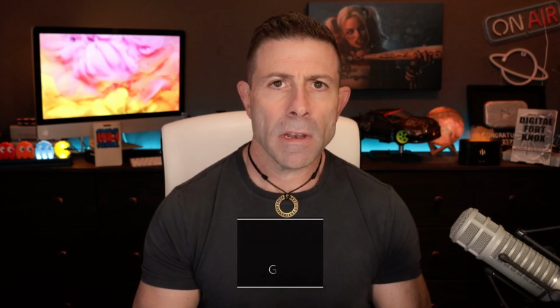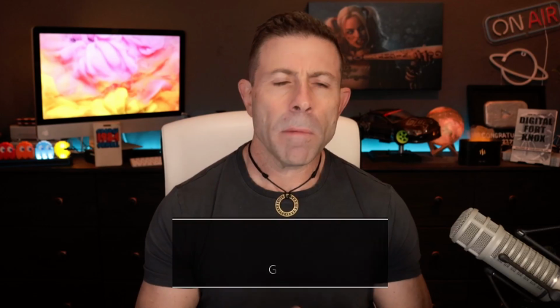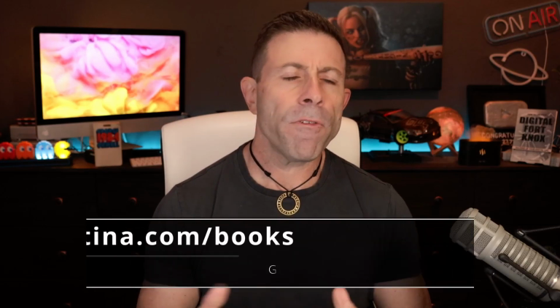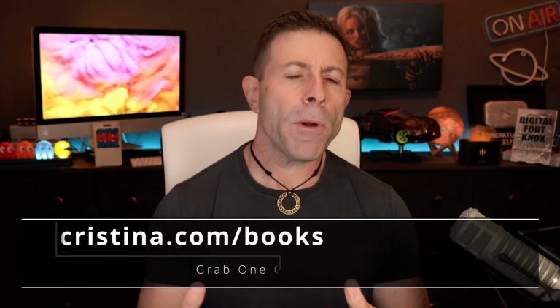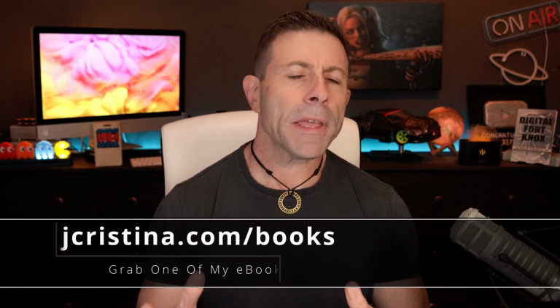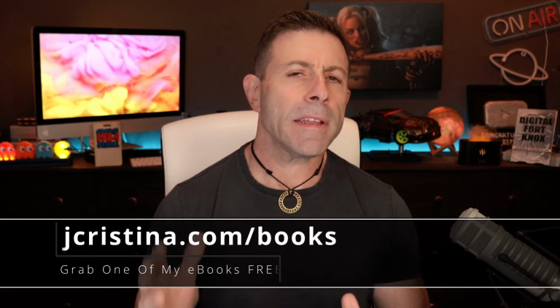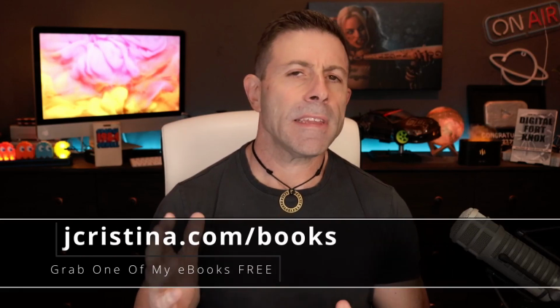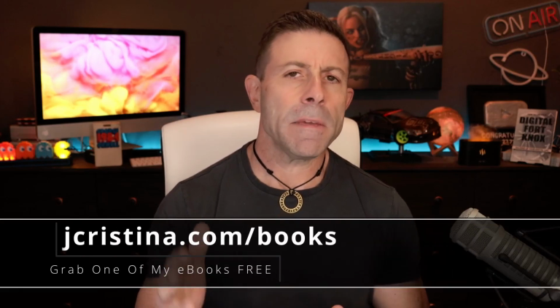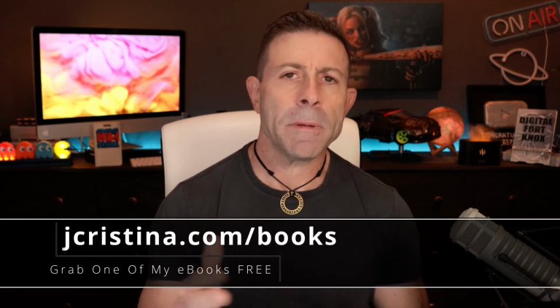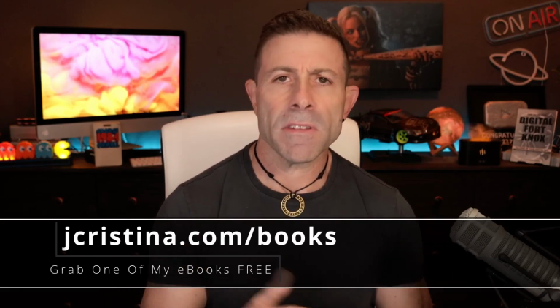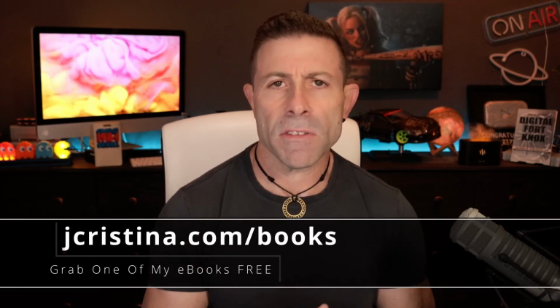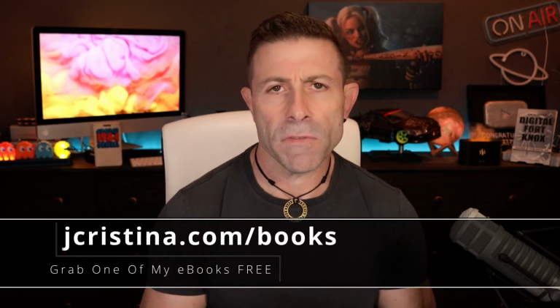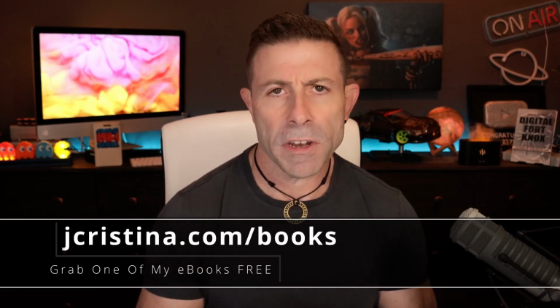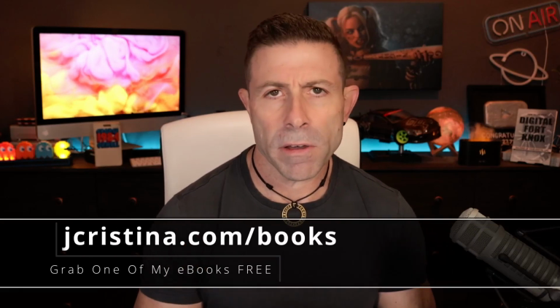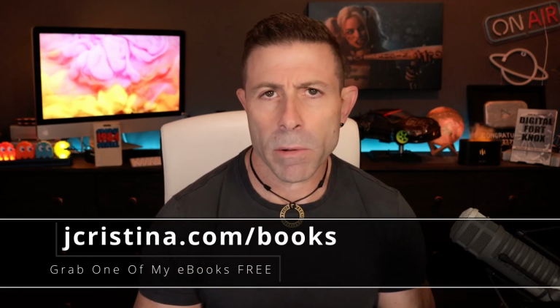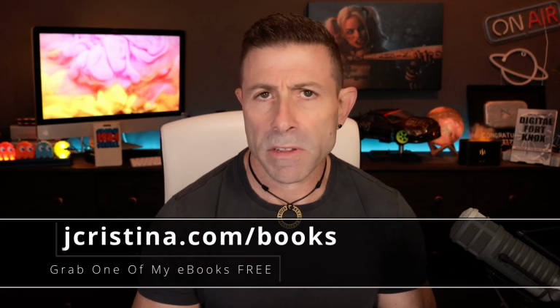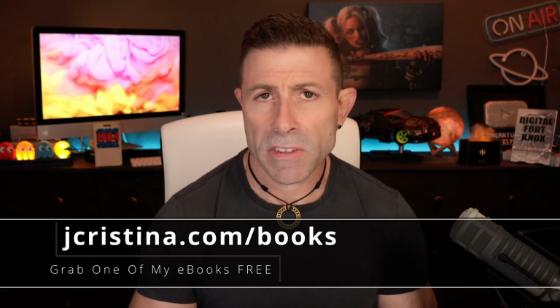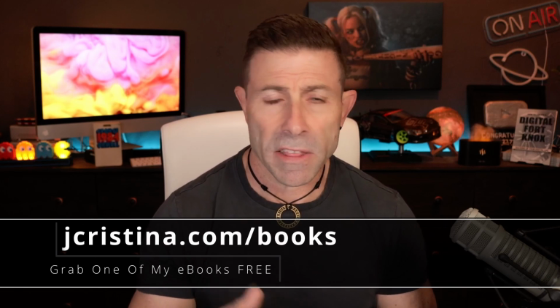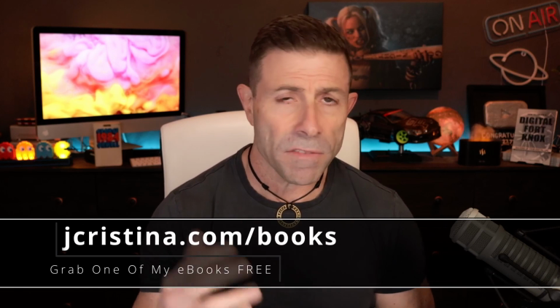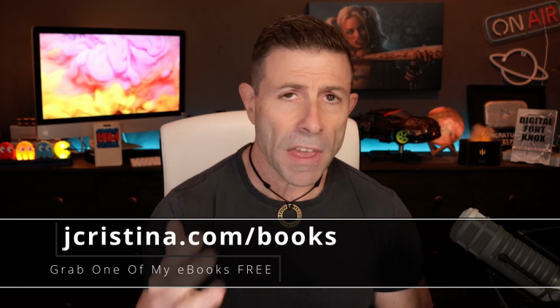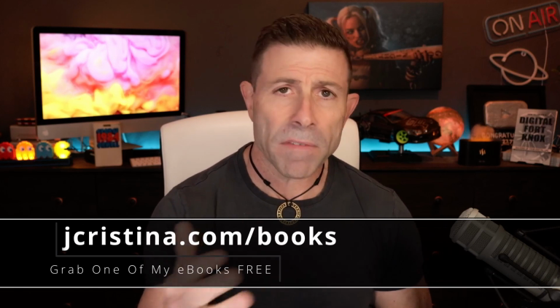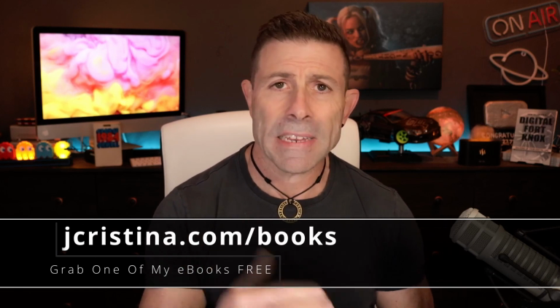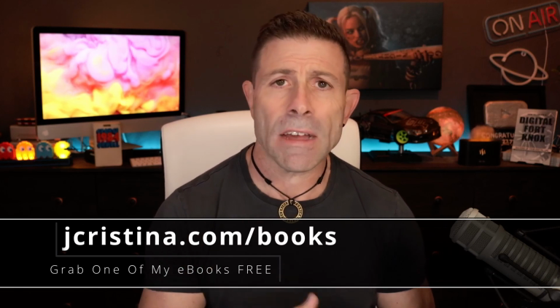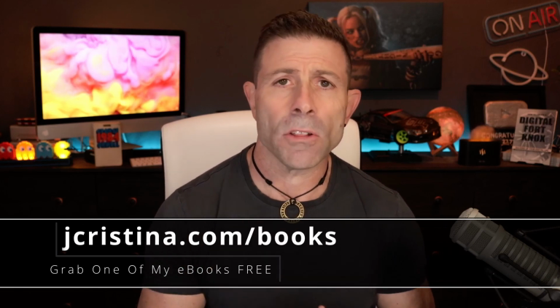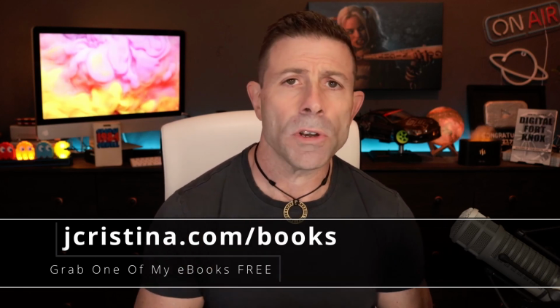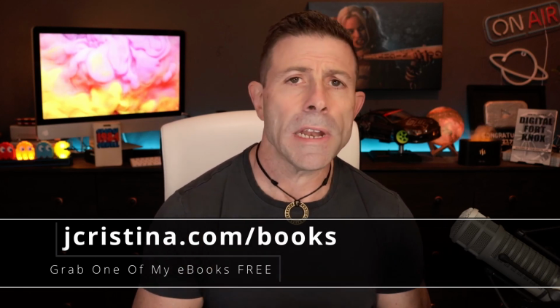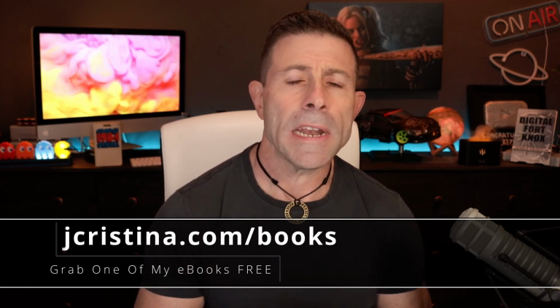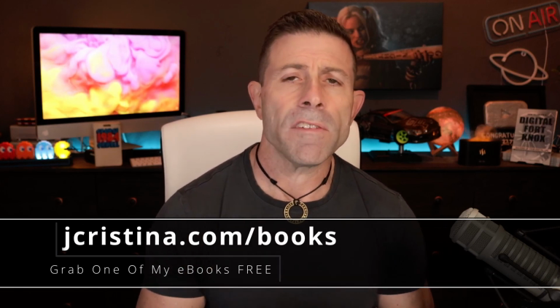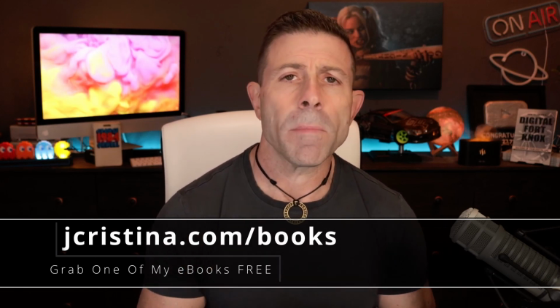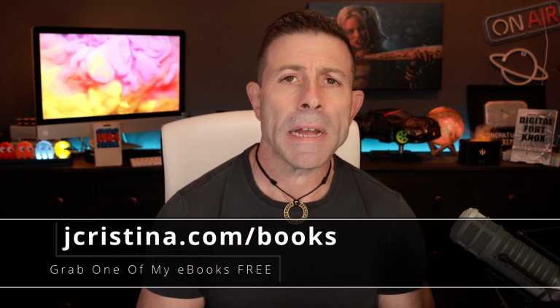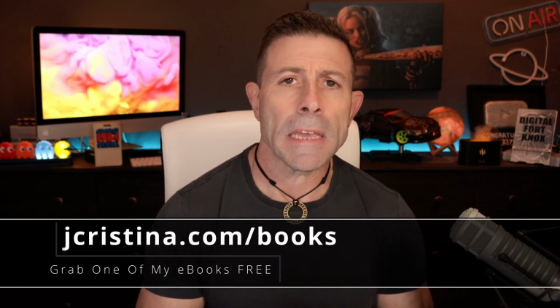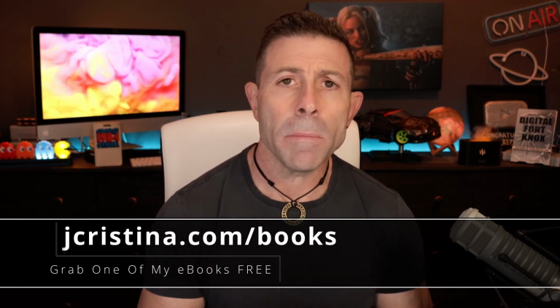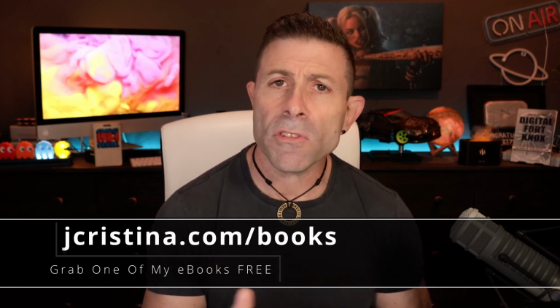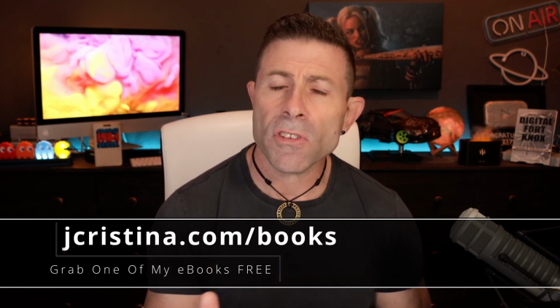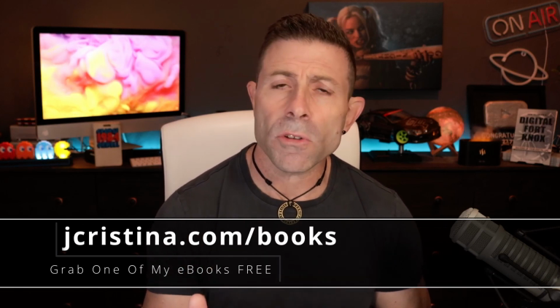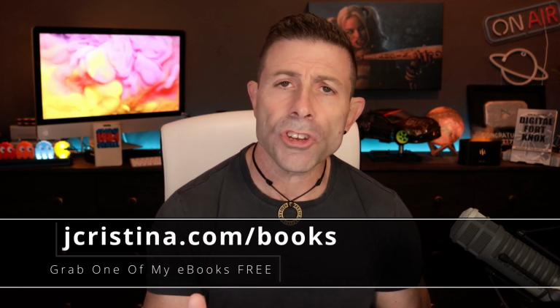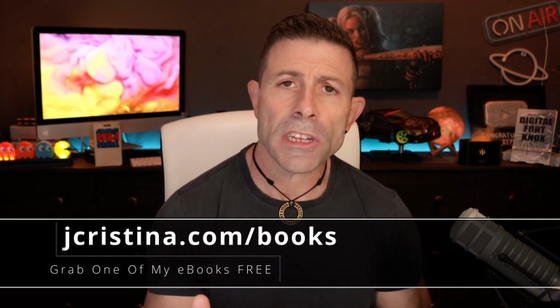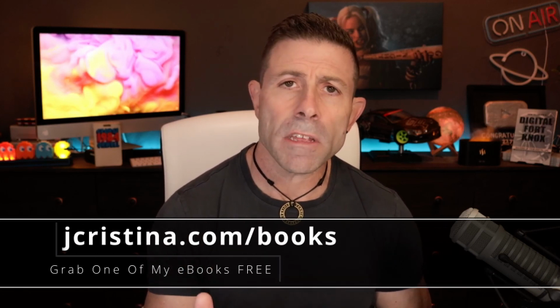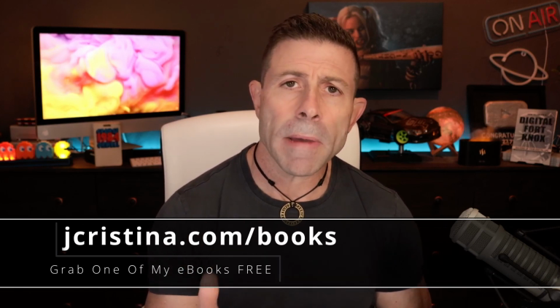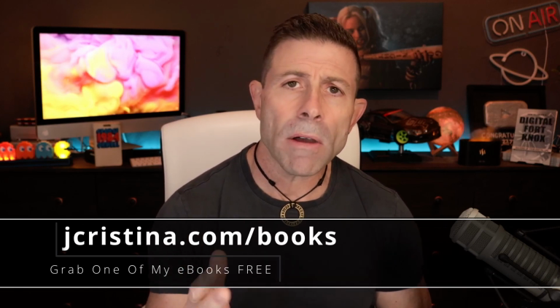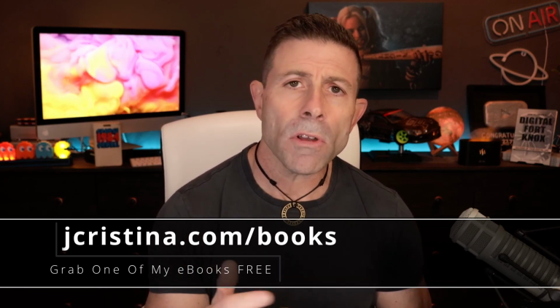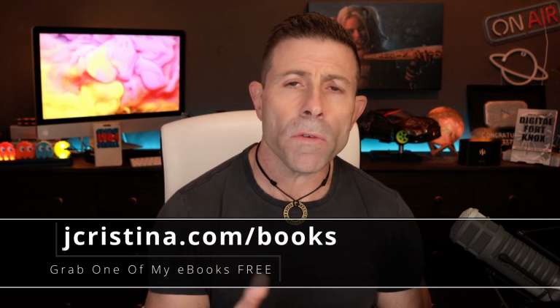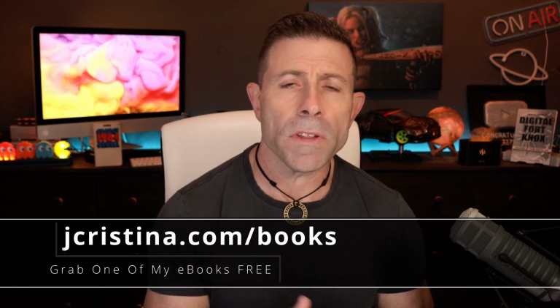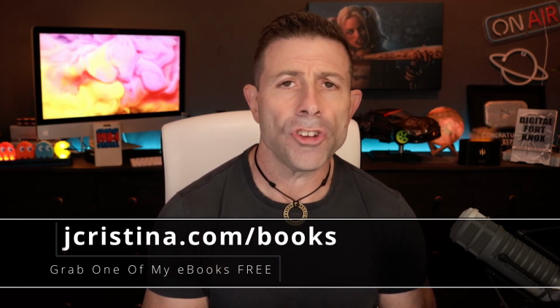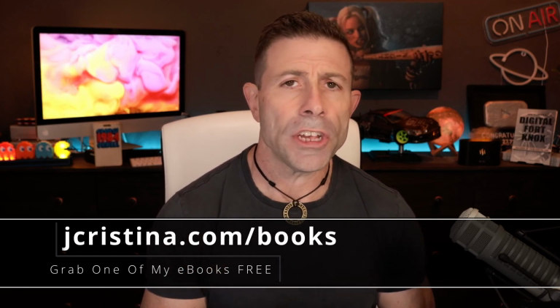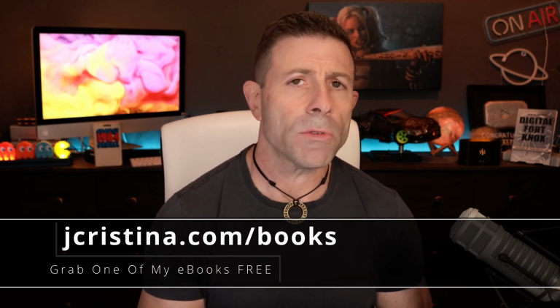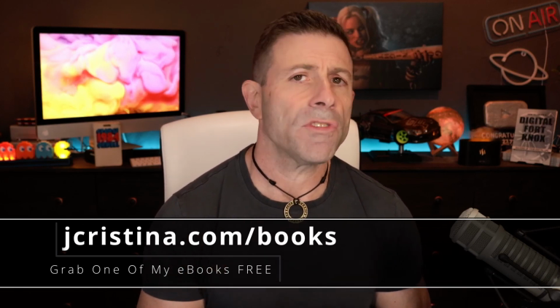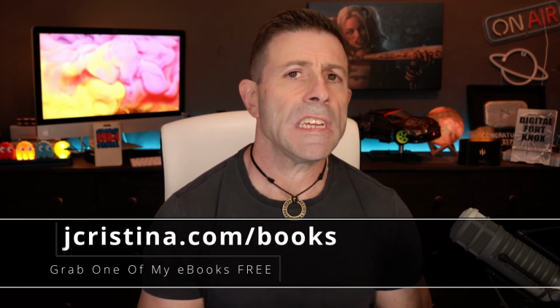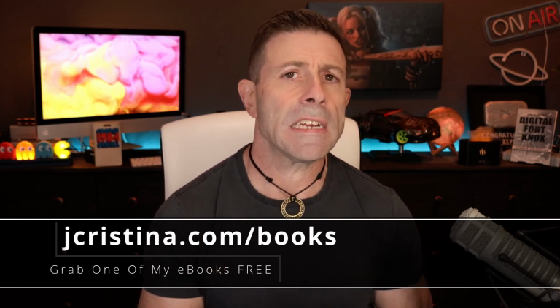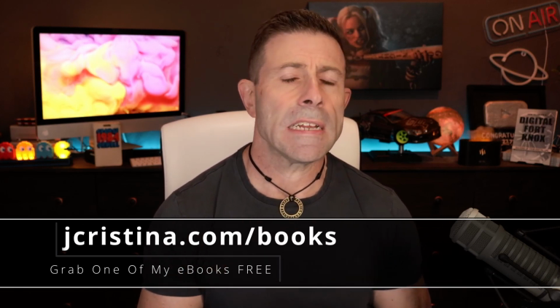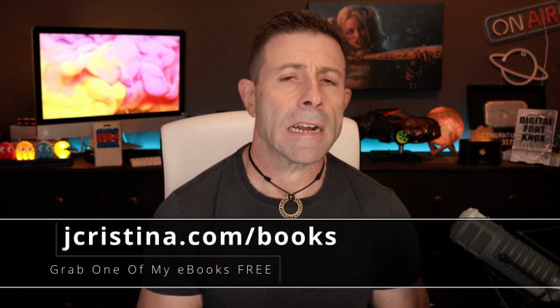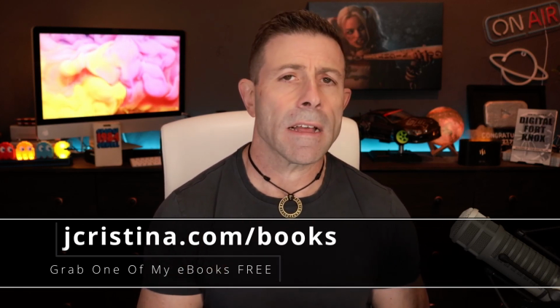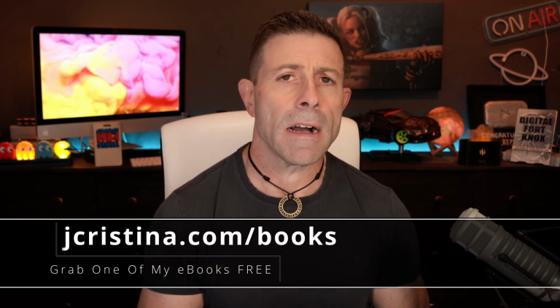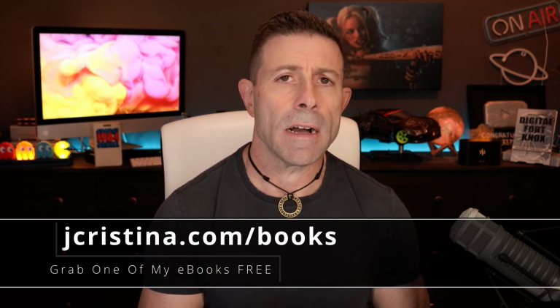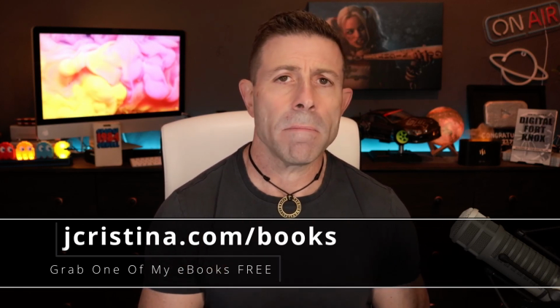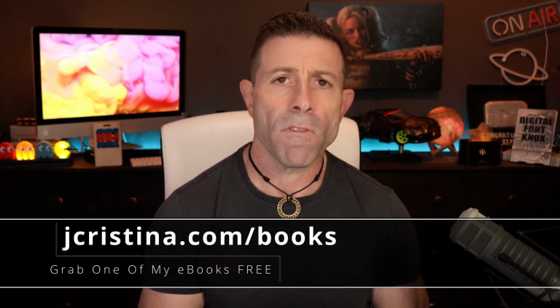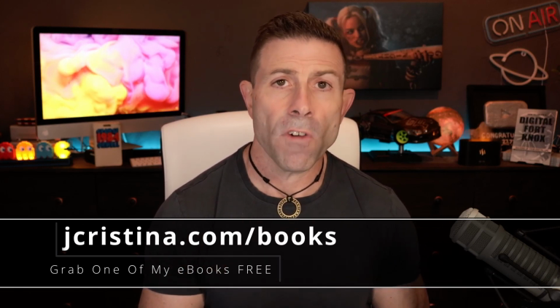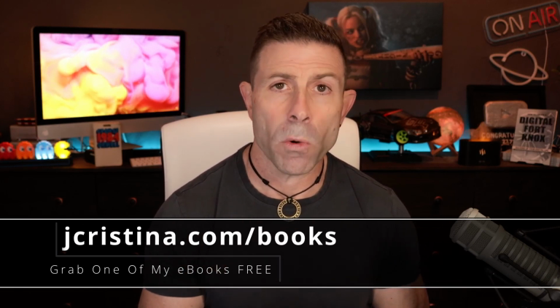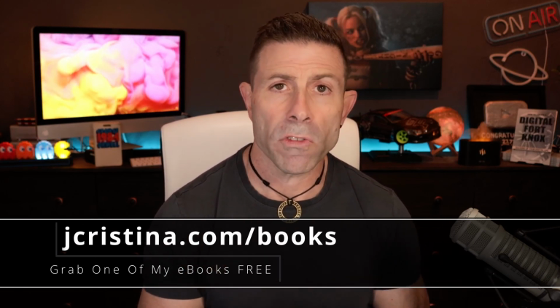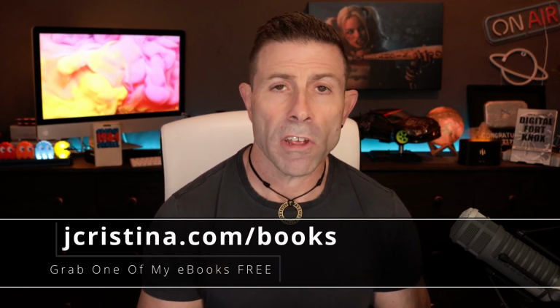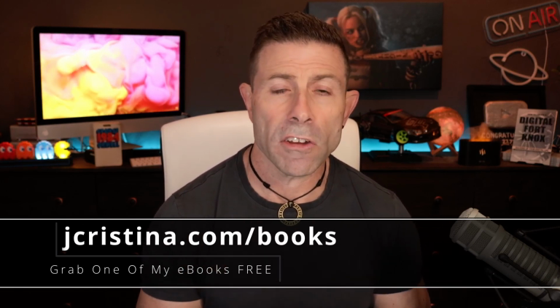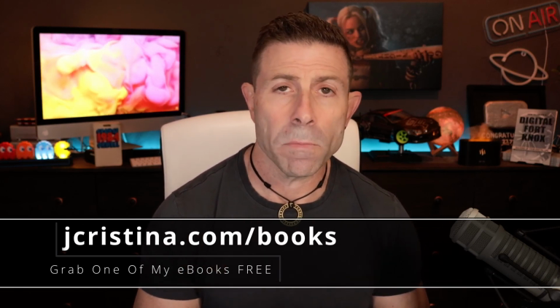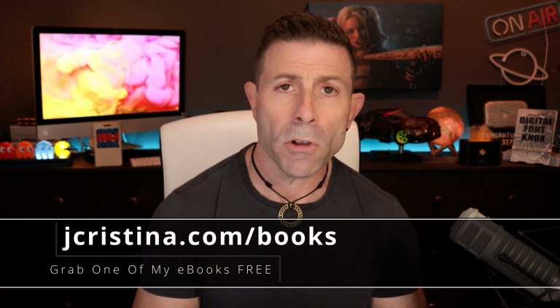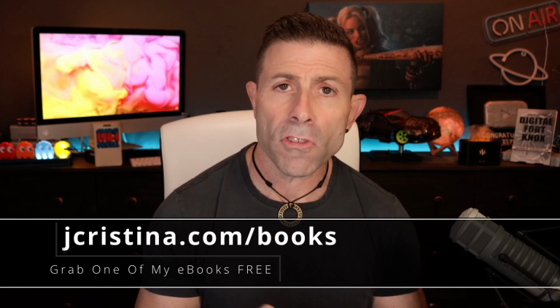Before I get deep into this video, I want to say that if you haven't downloaded any of my e-books, go check them out over at jchristina.com/books.